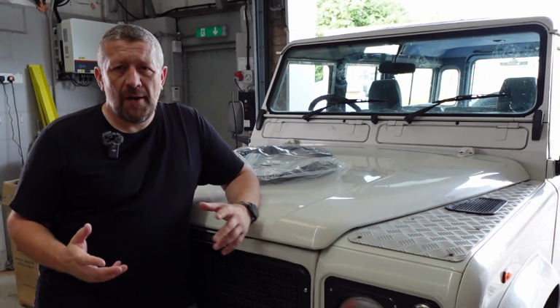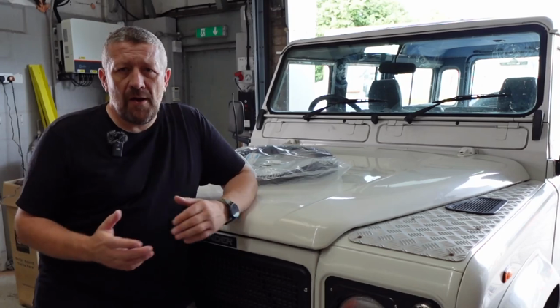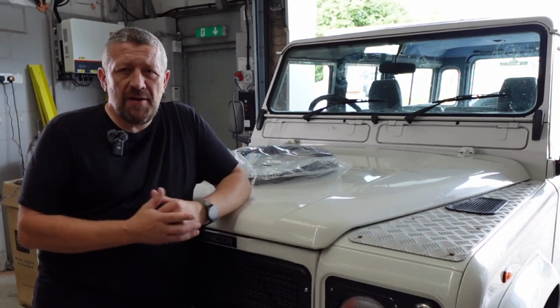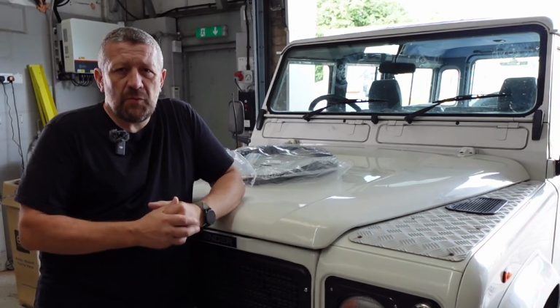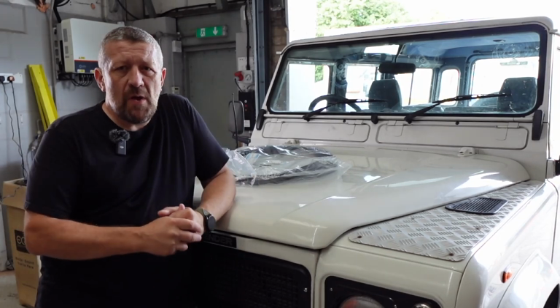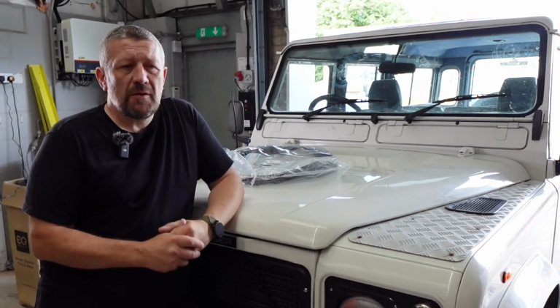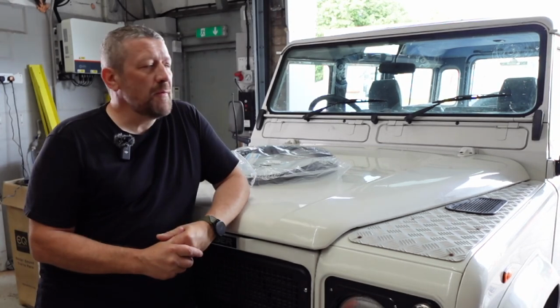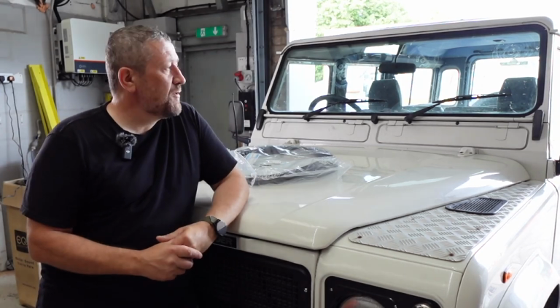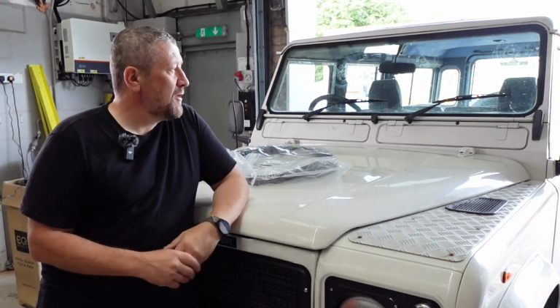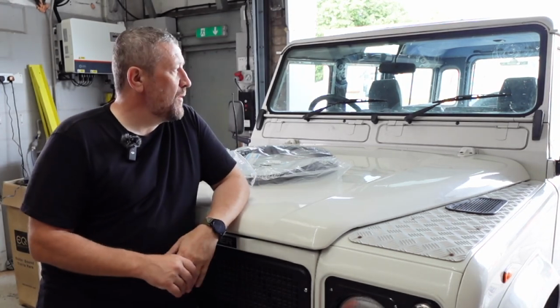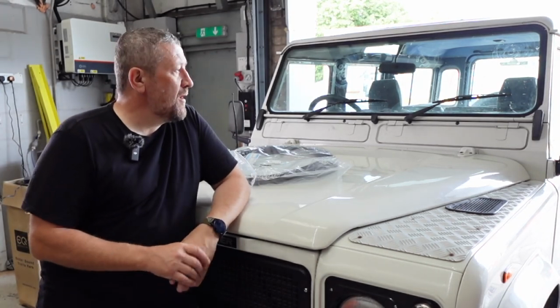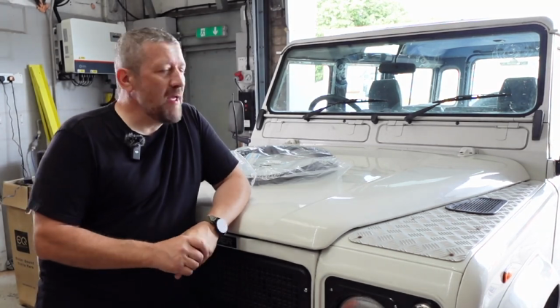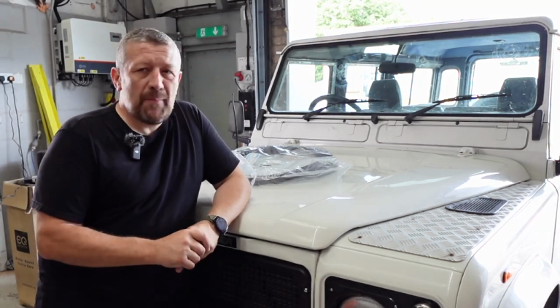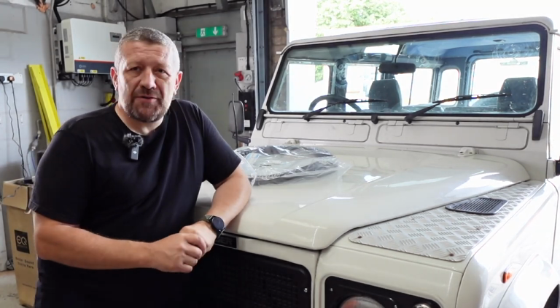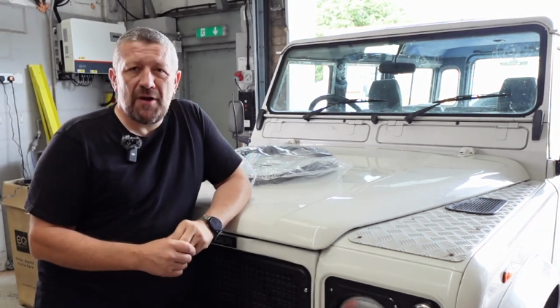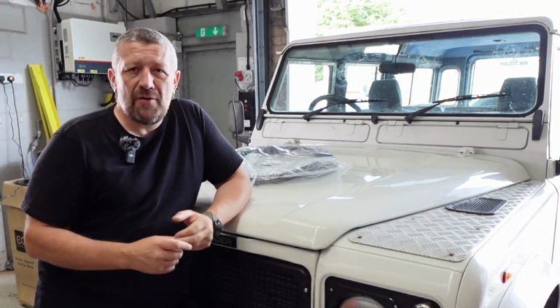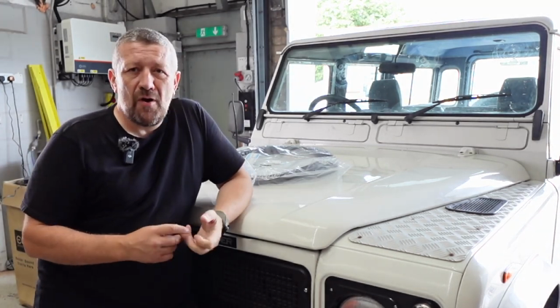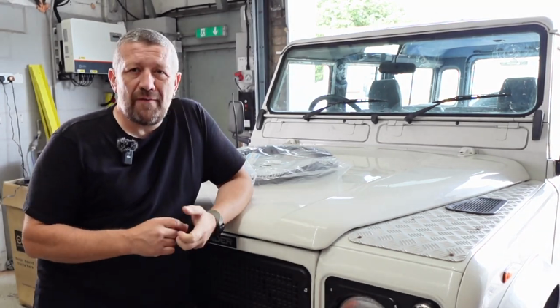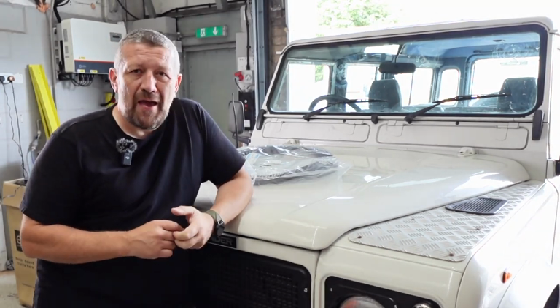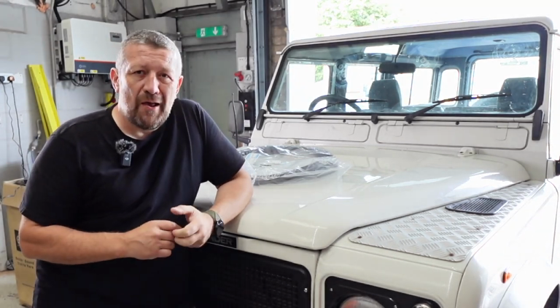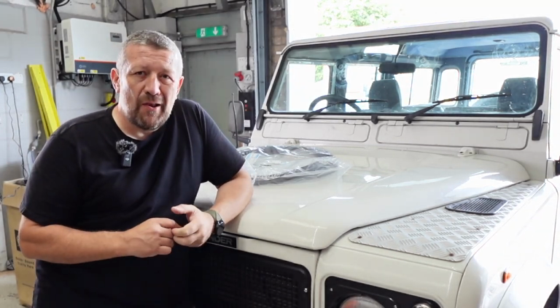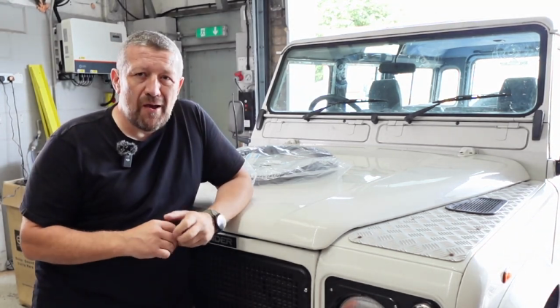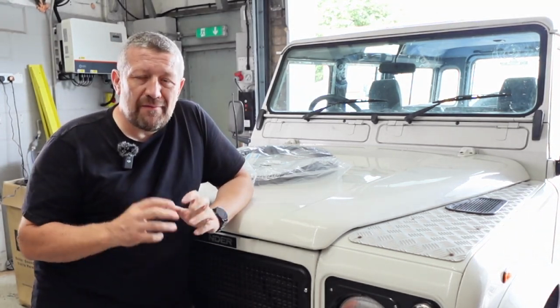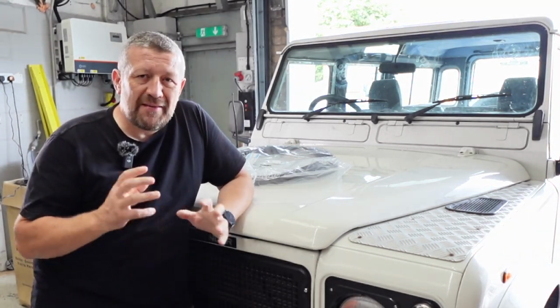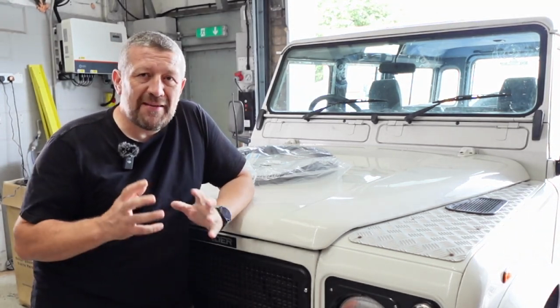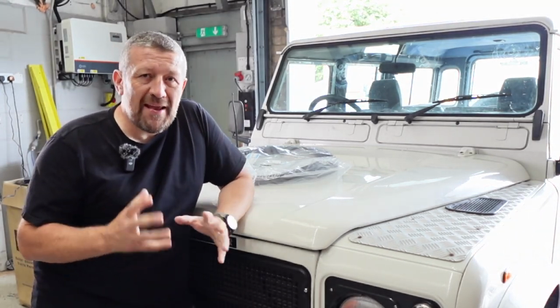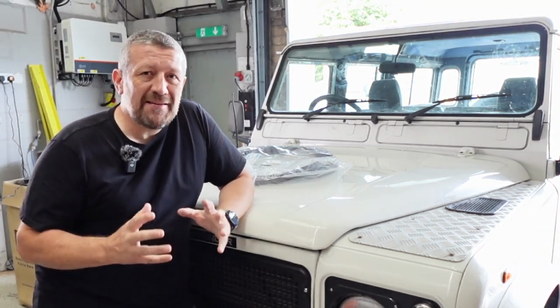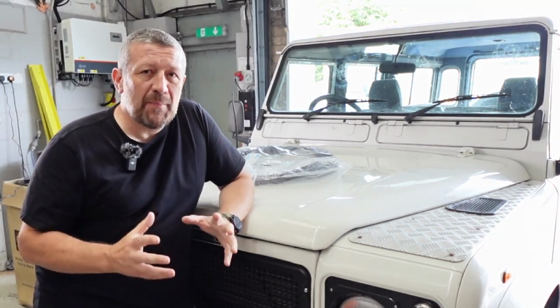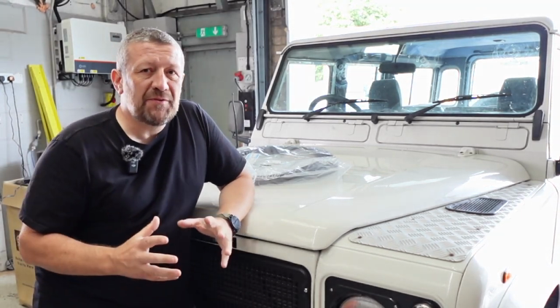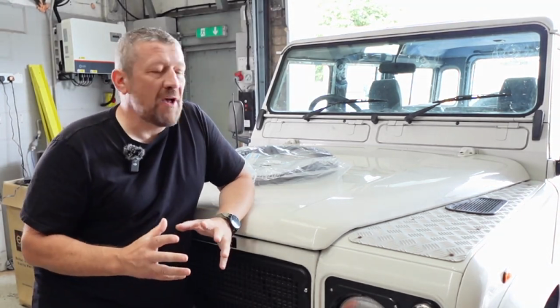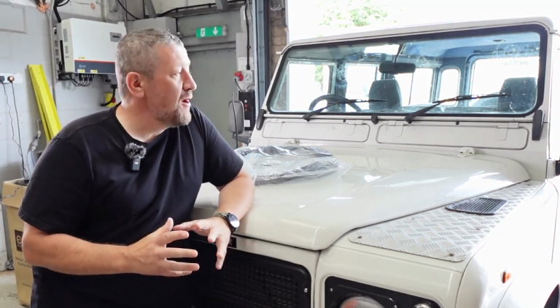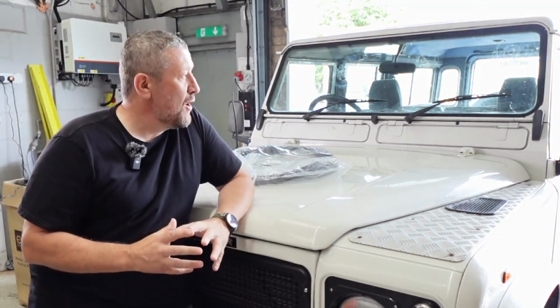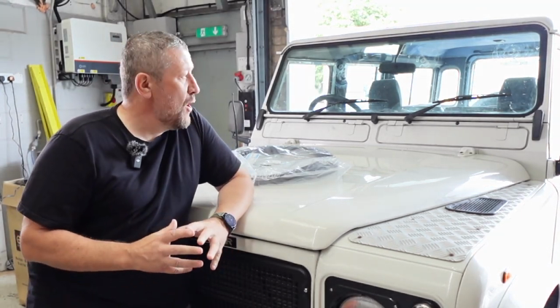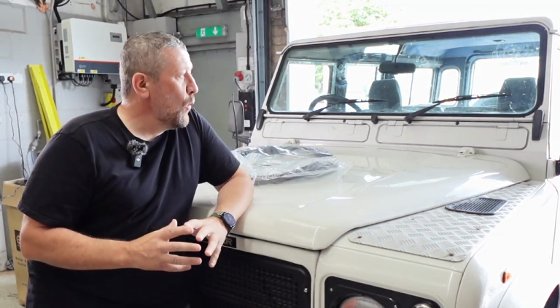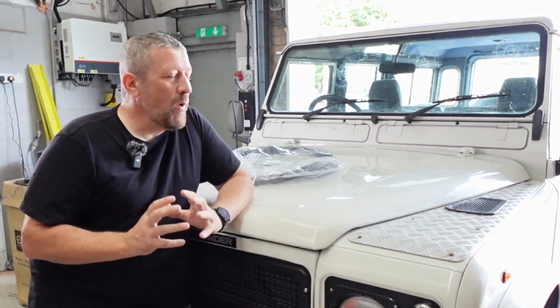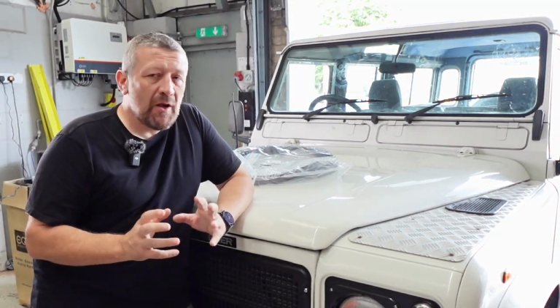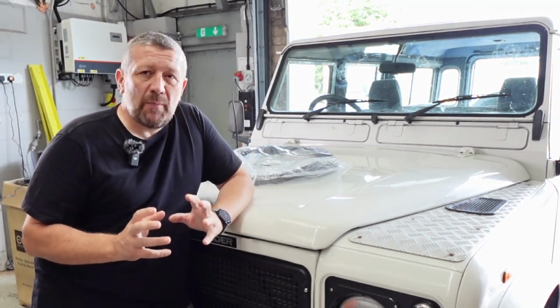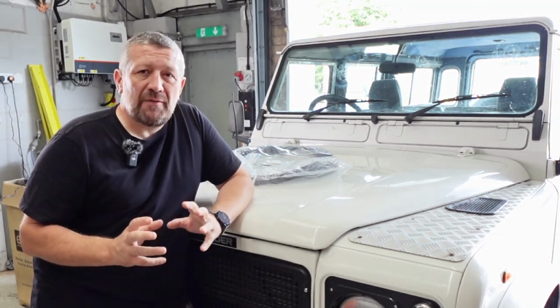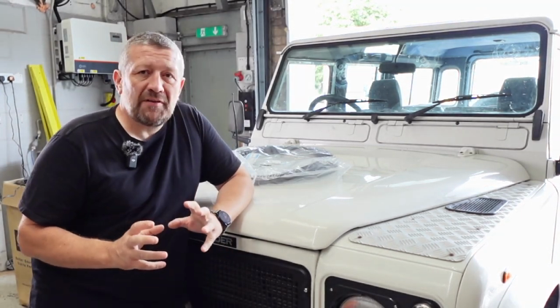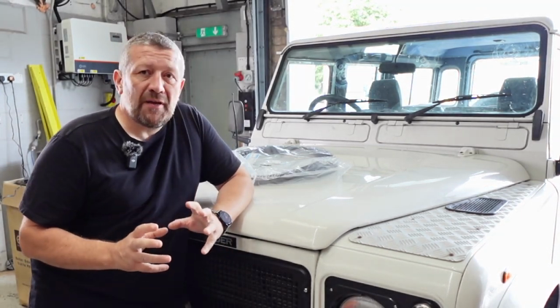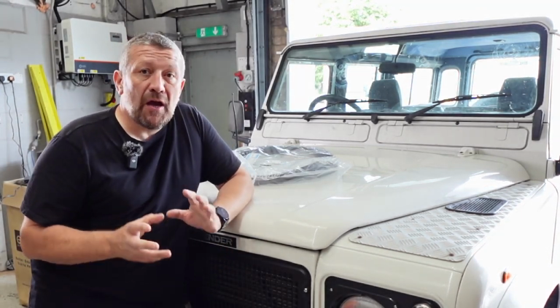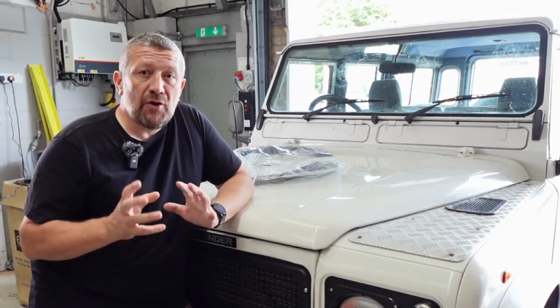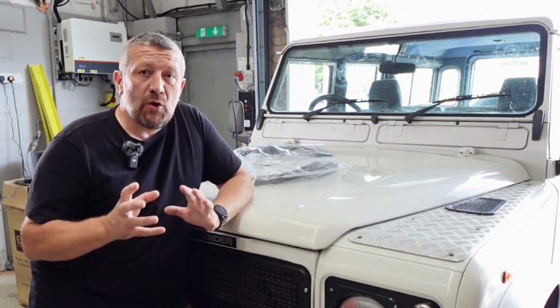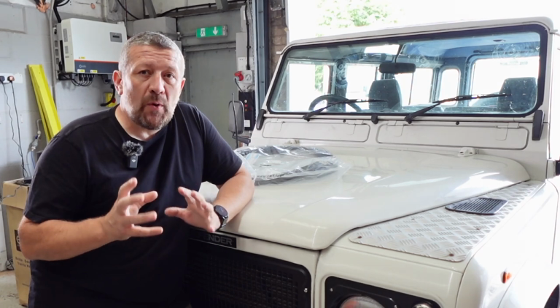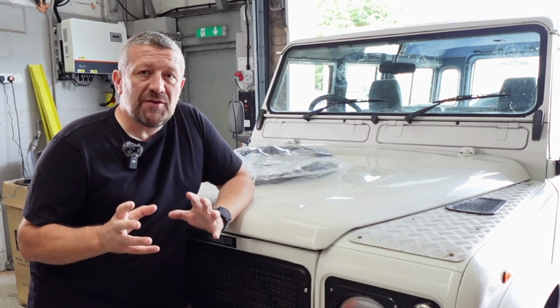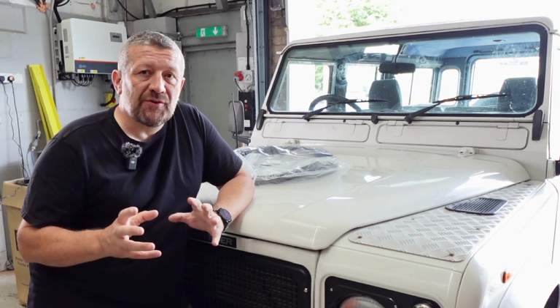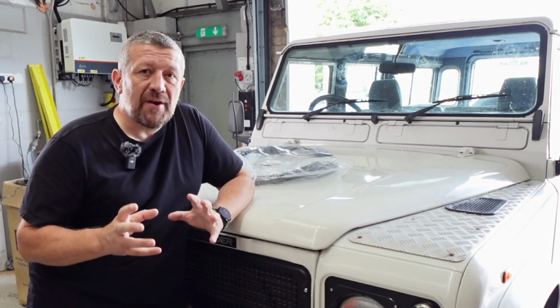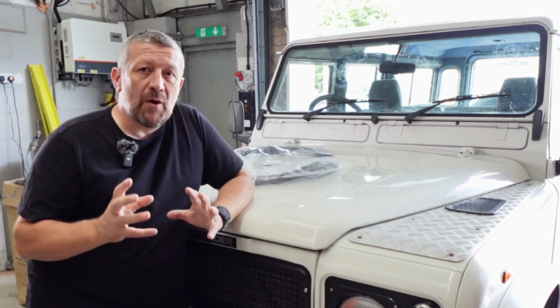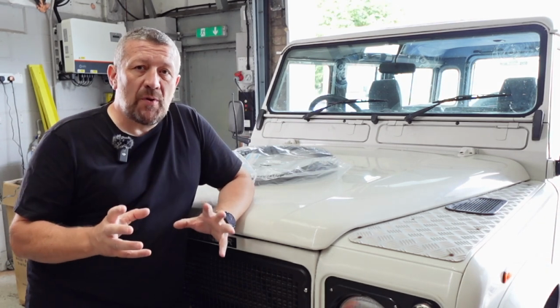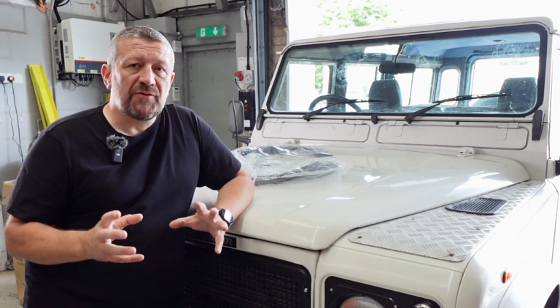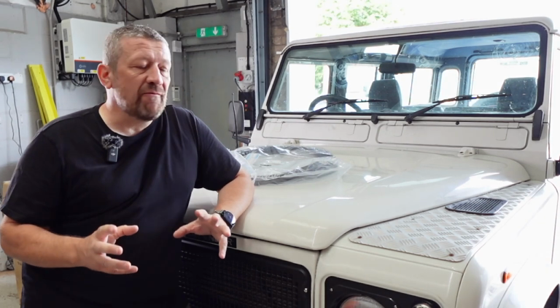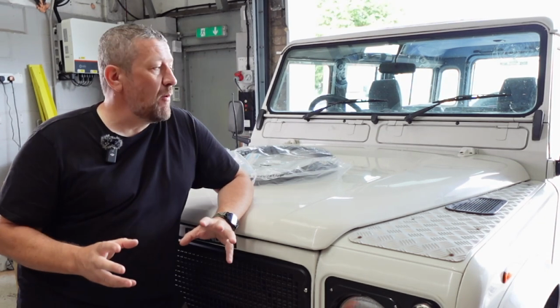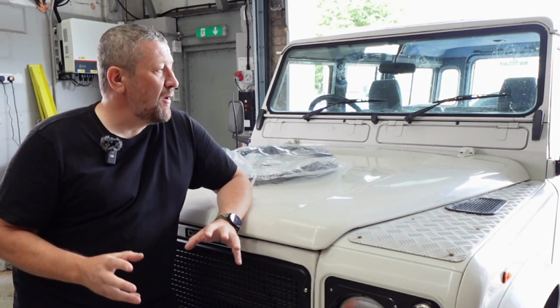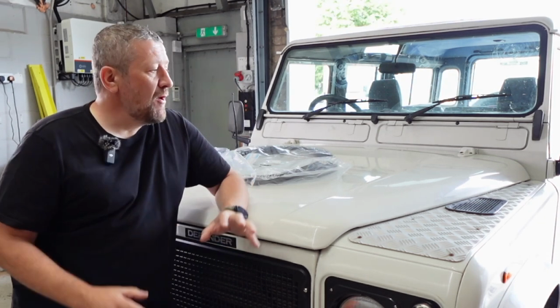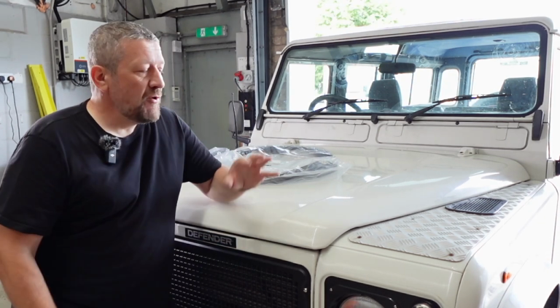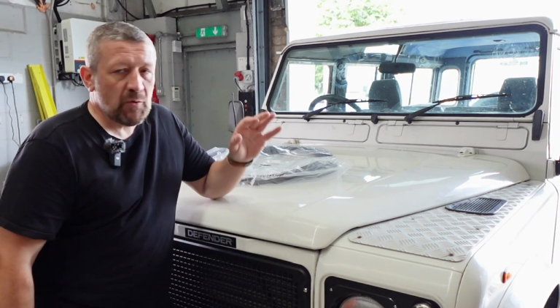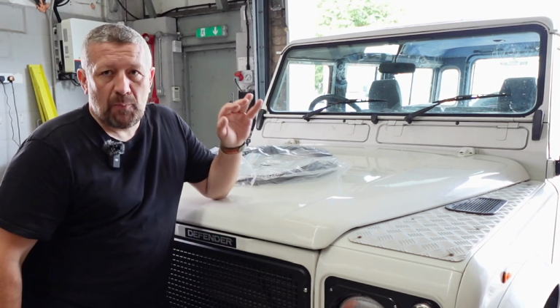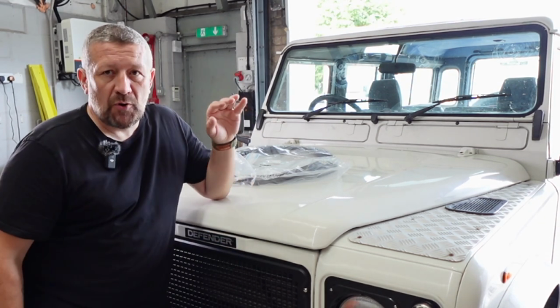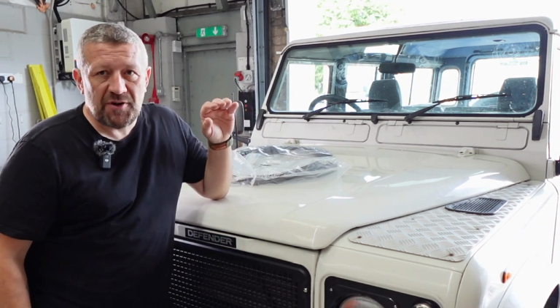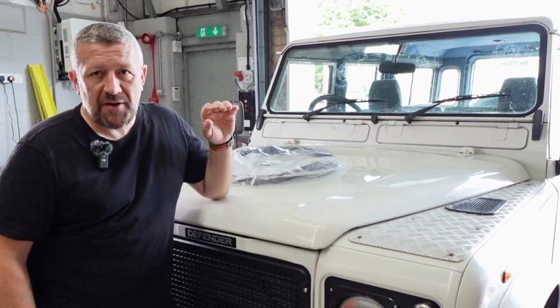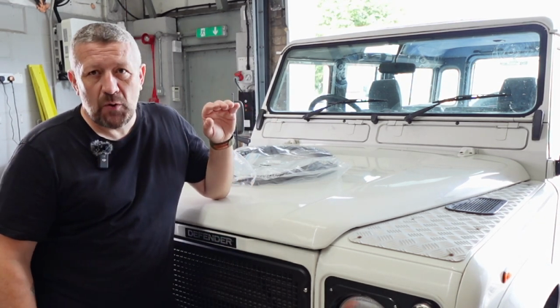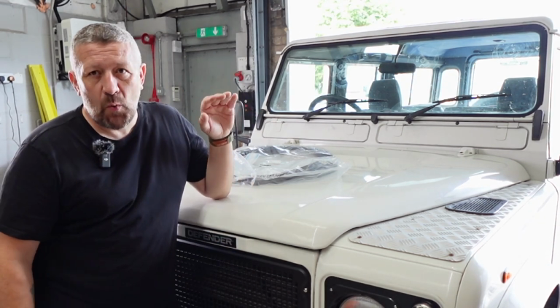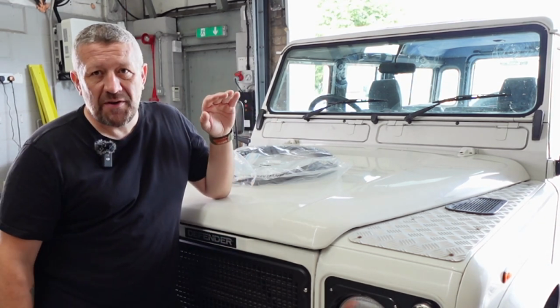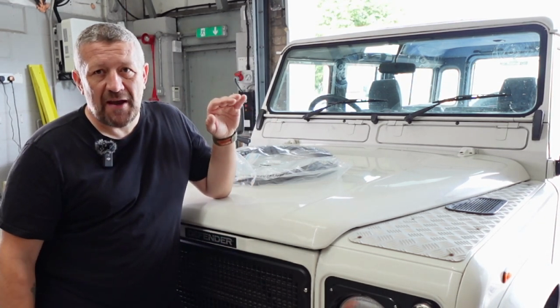Hi guys, welcome to another episode of LR Live. In today's episode, we're going to be fitting a new windscreen and windscreen rubber to our Project 110.